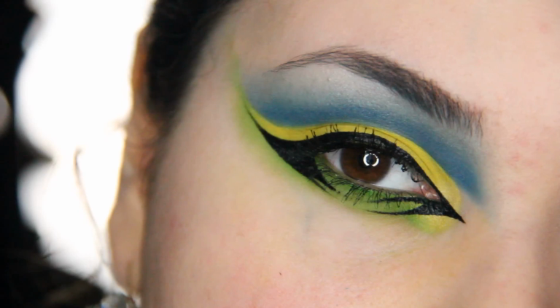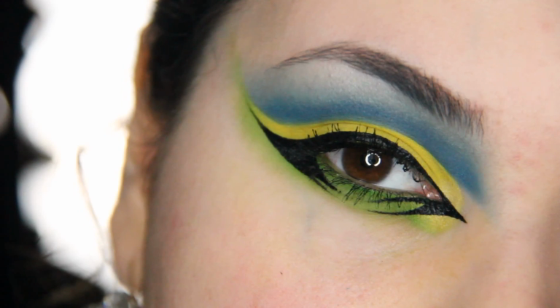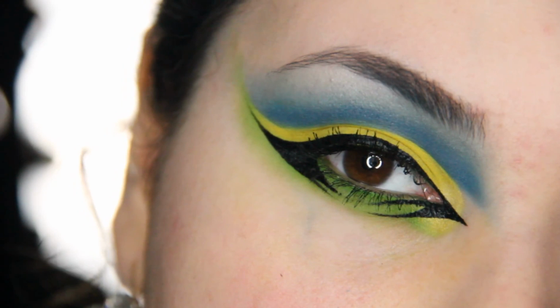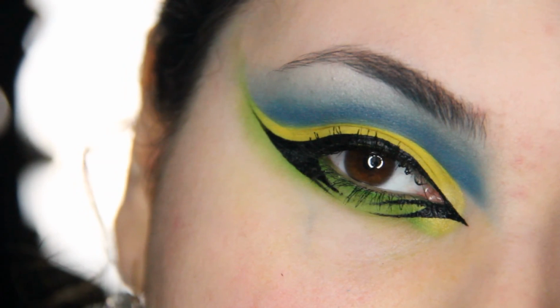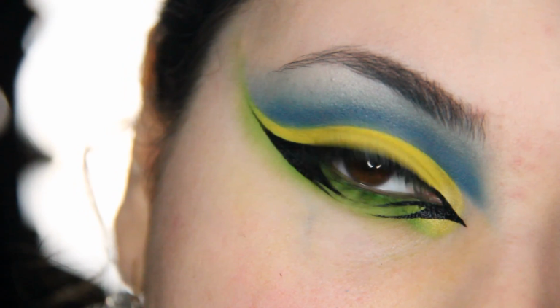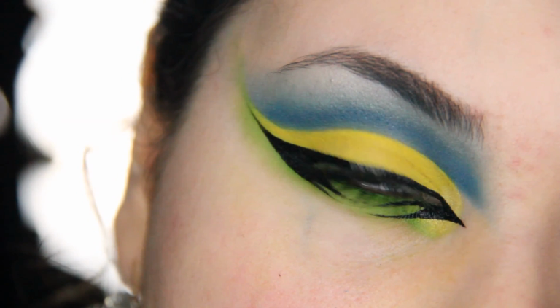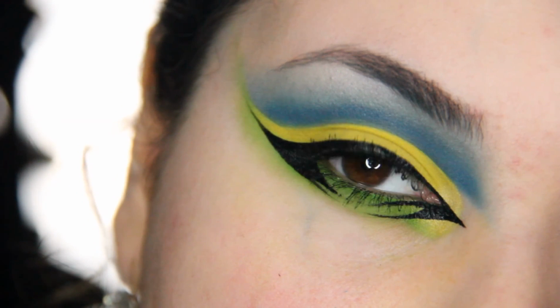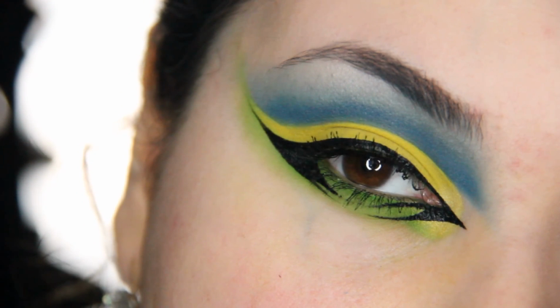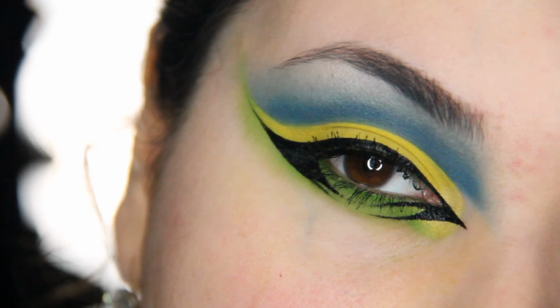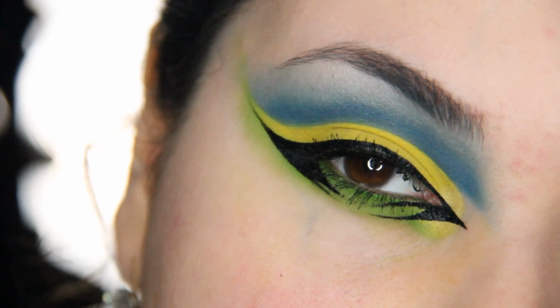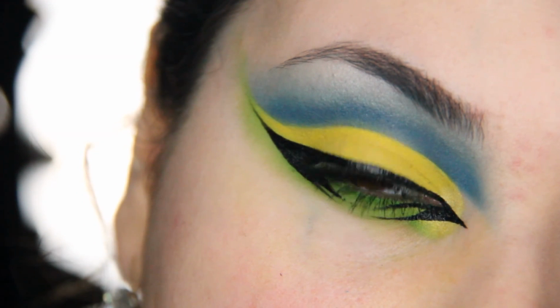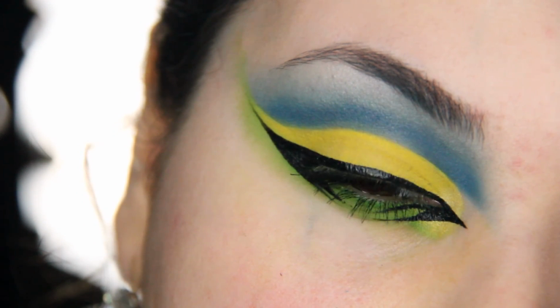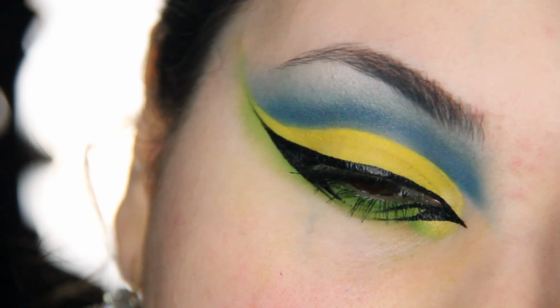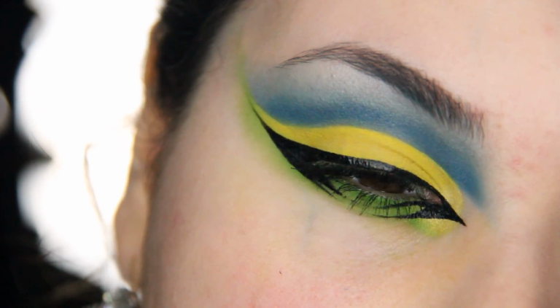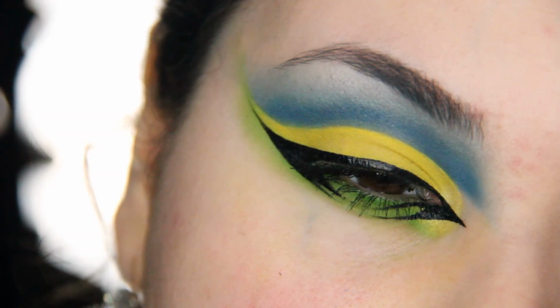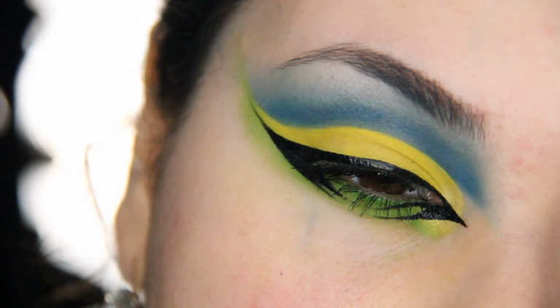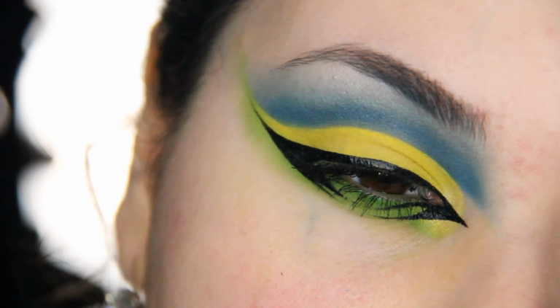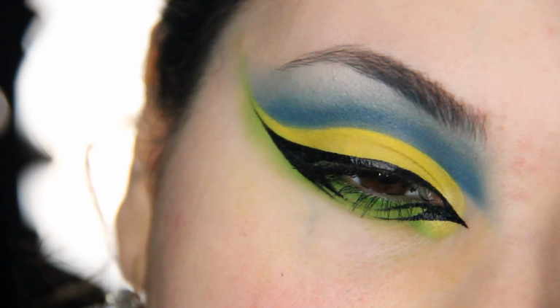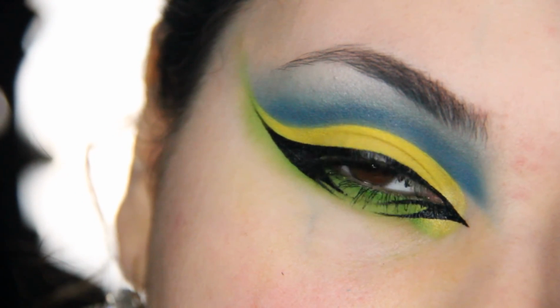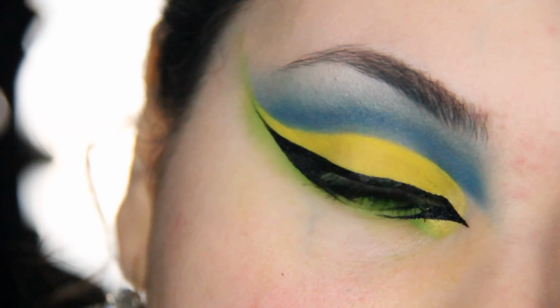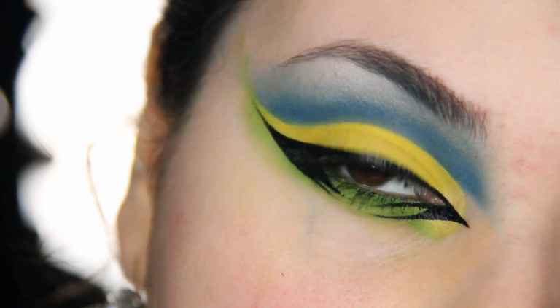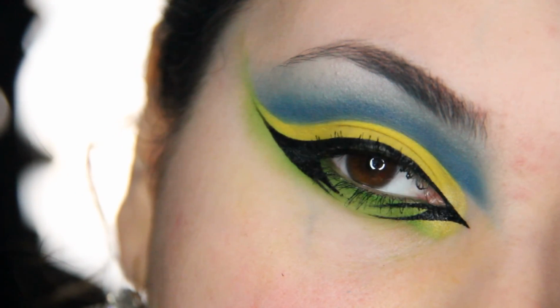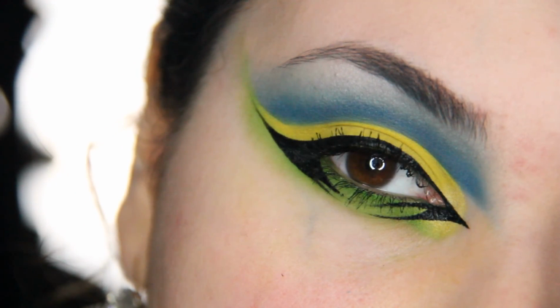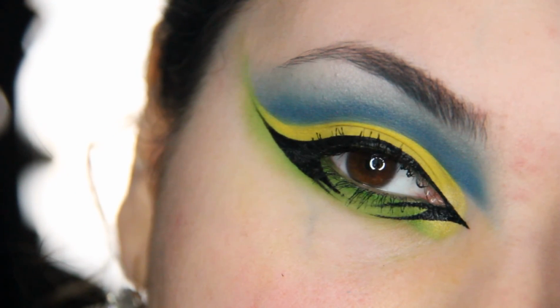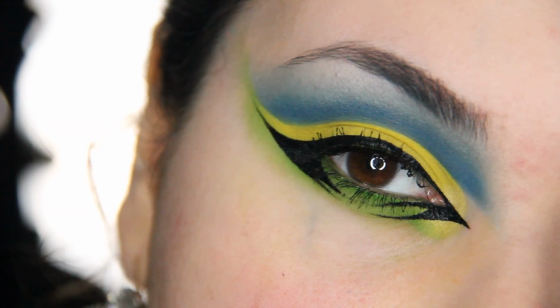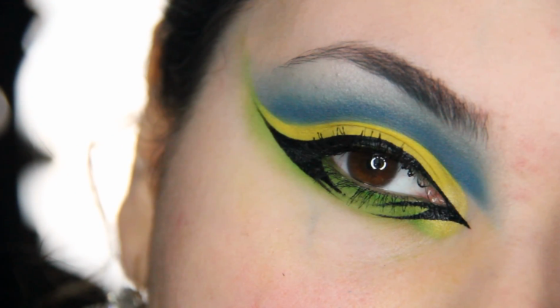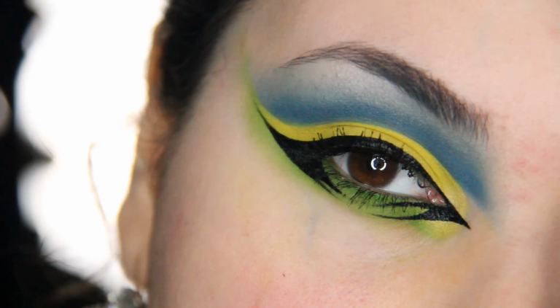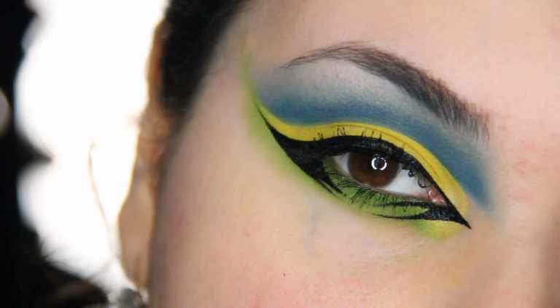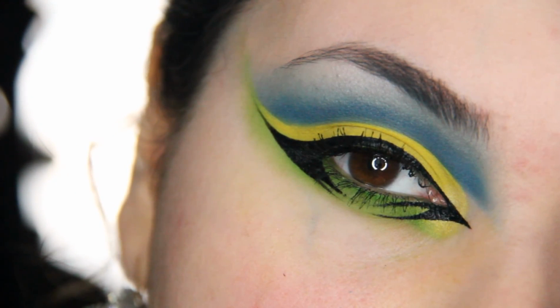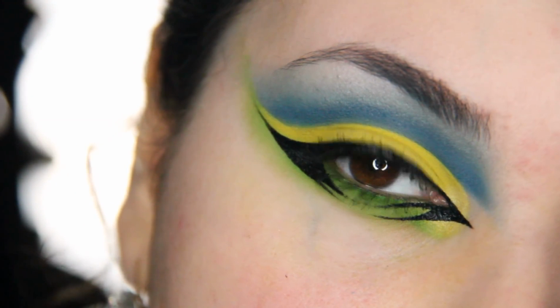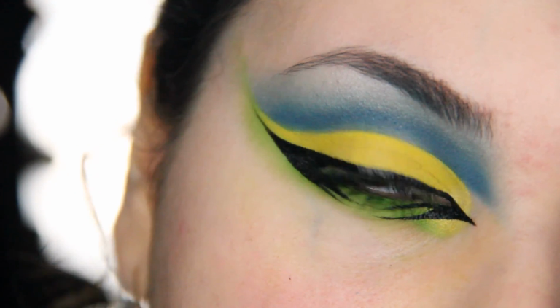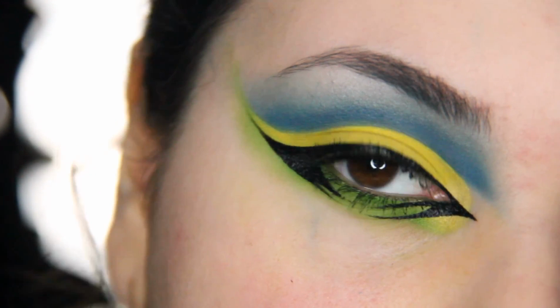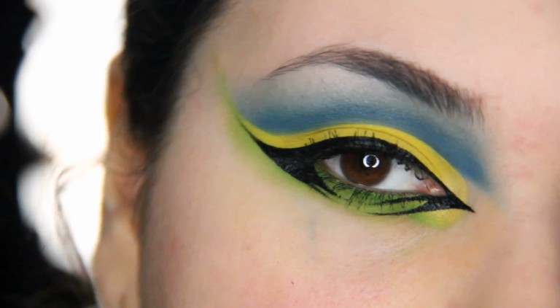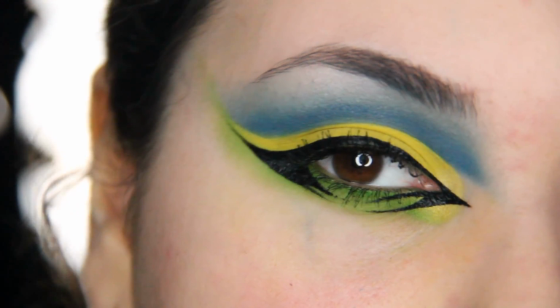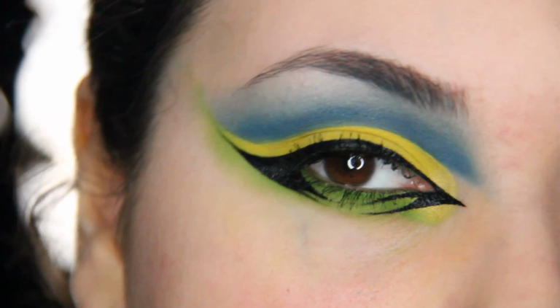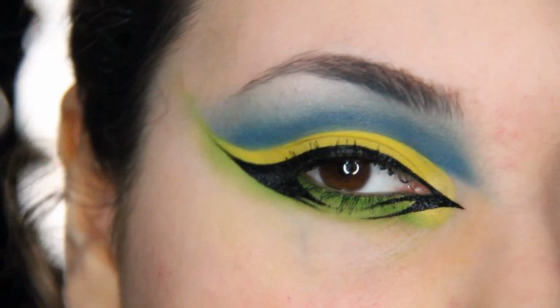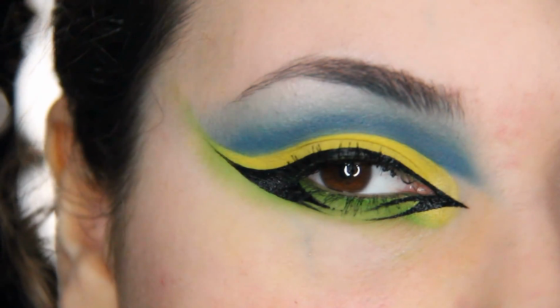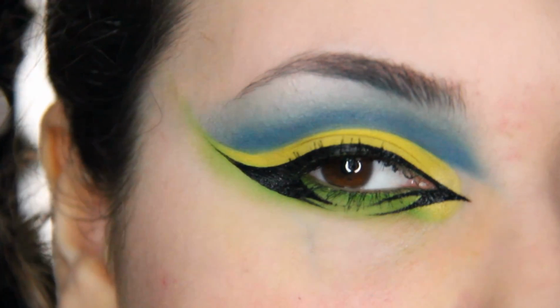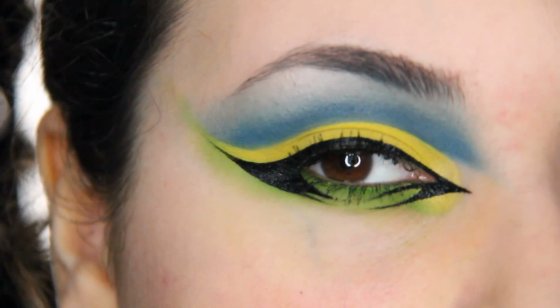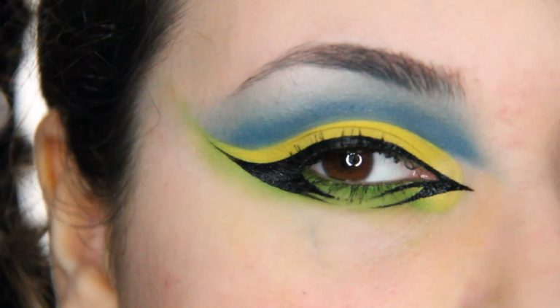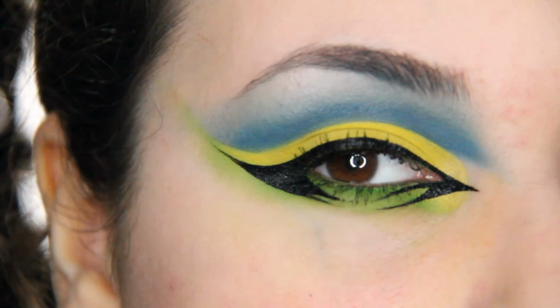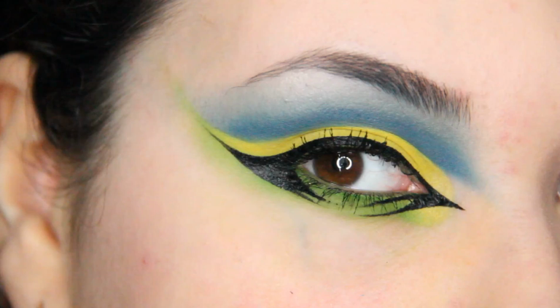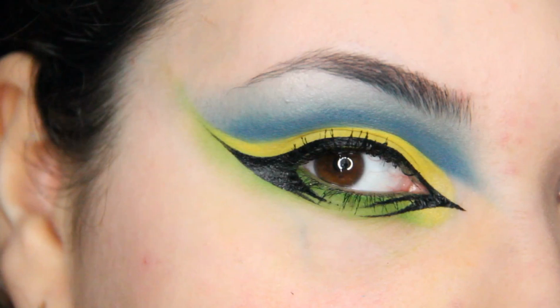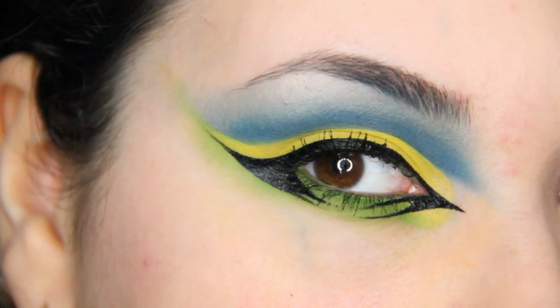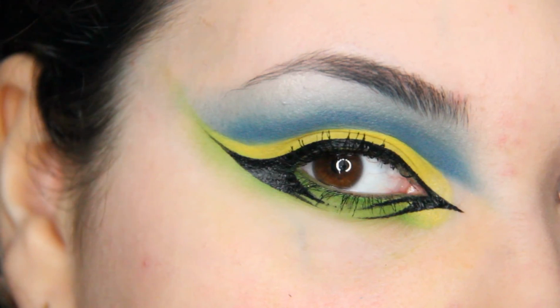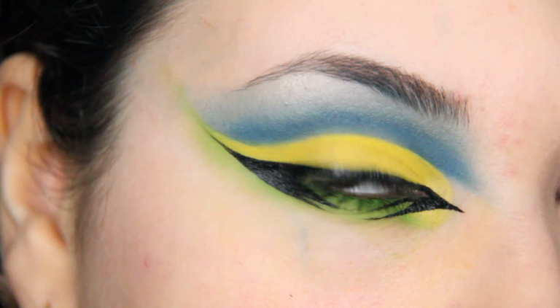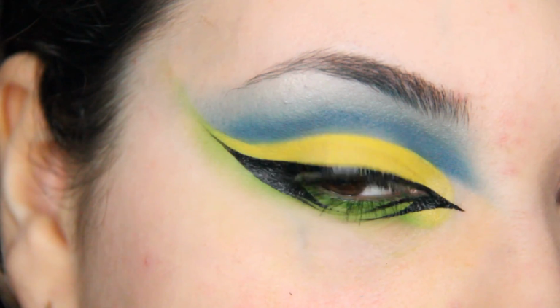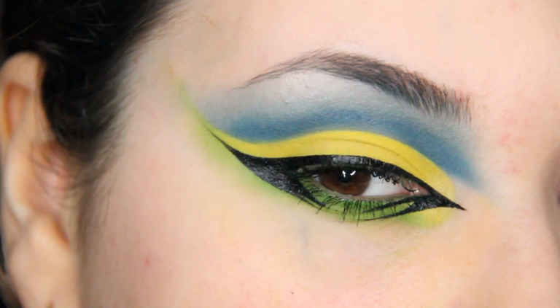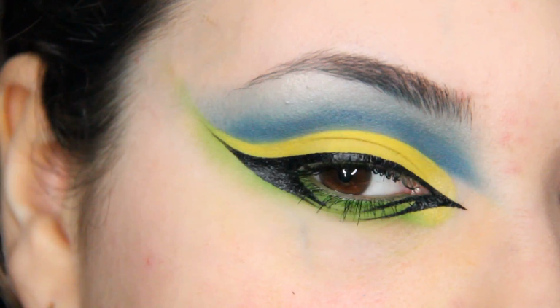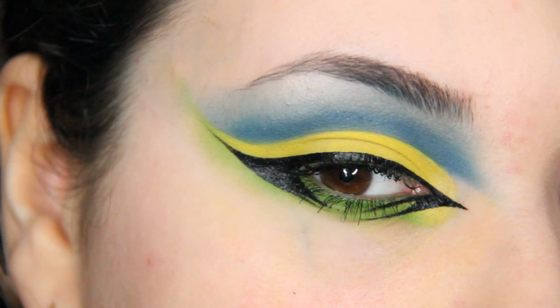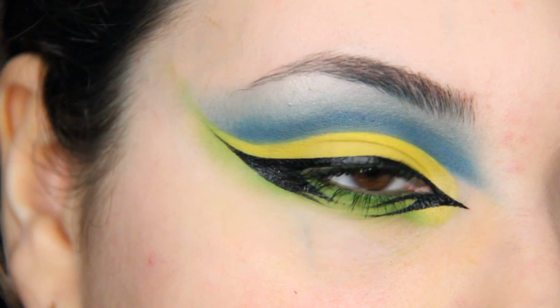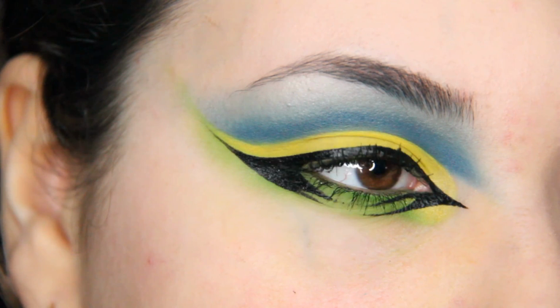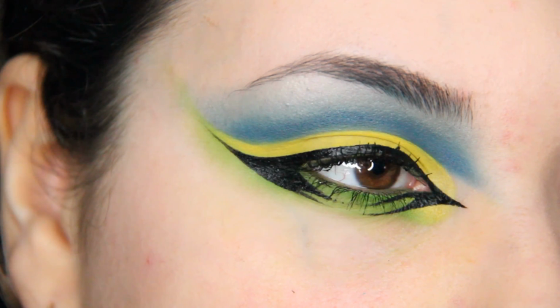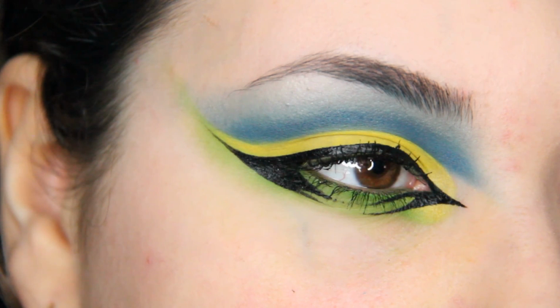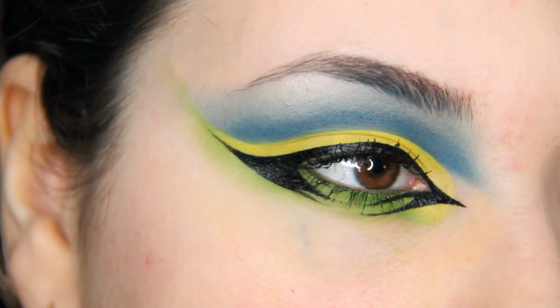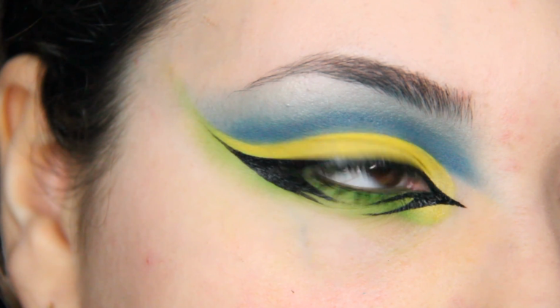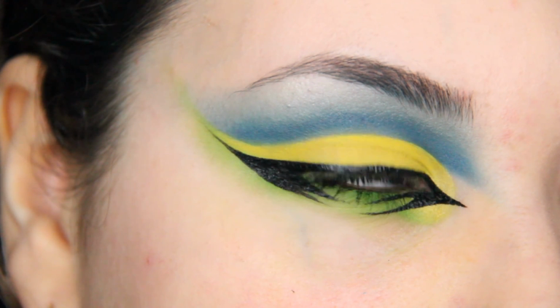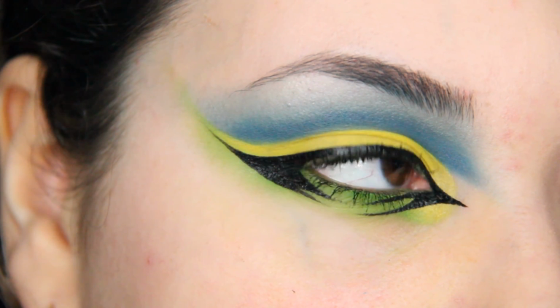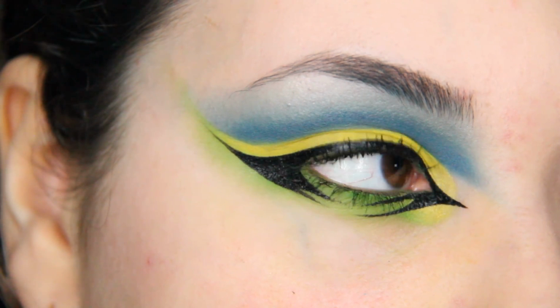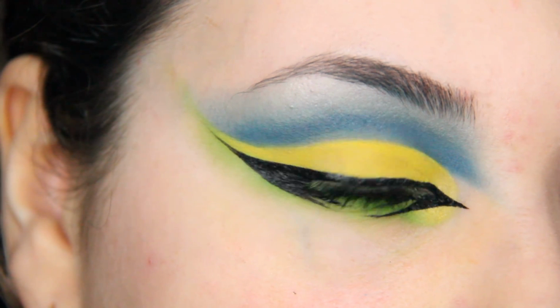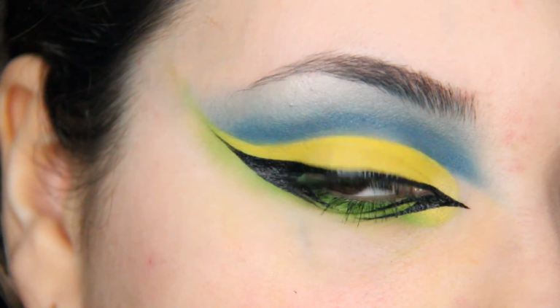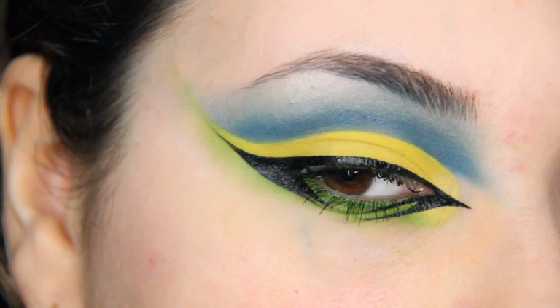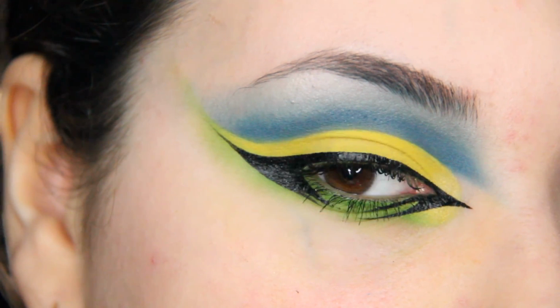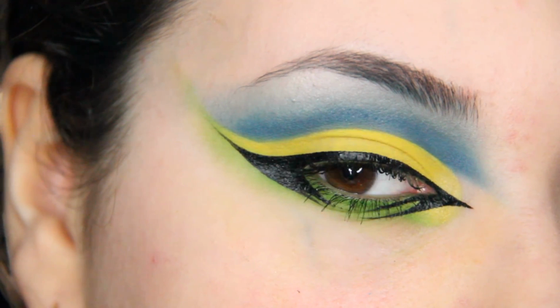Hello everyone! Today I'm going to show you guys how I can achieve this eye look. So, let's get started.